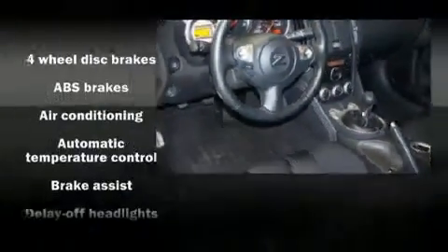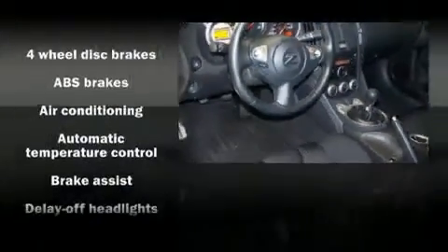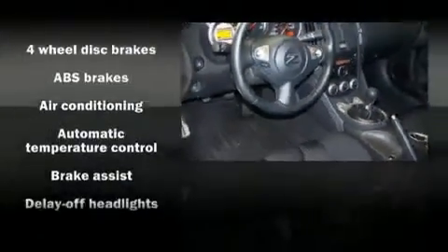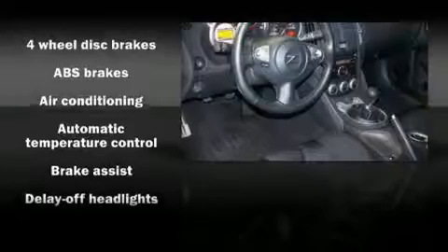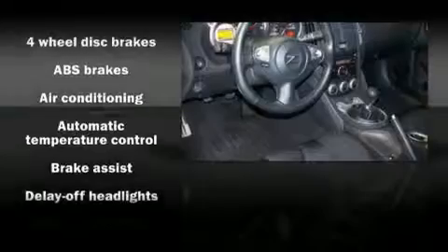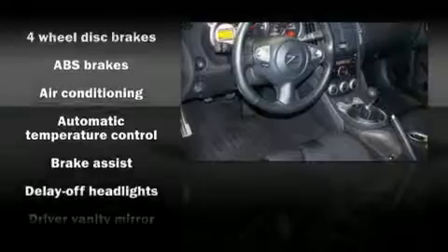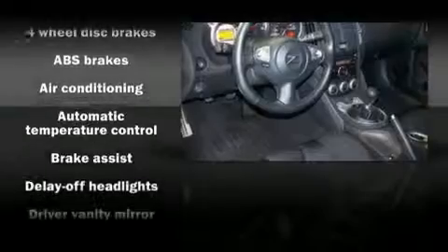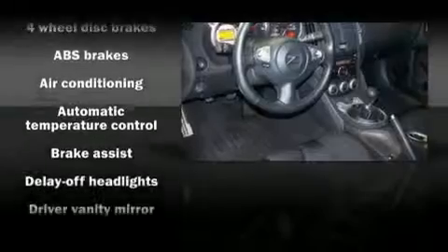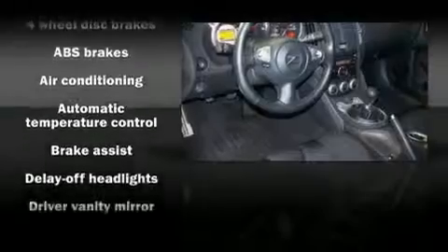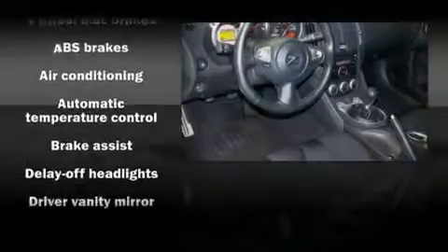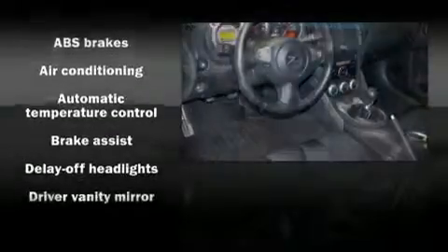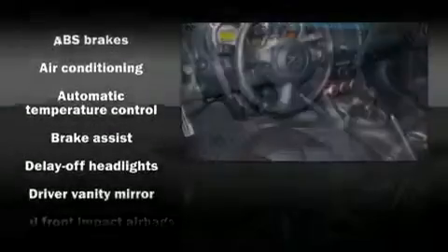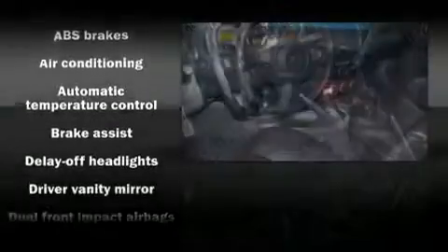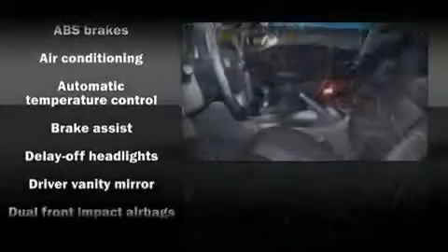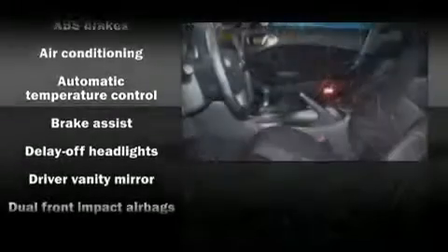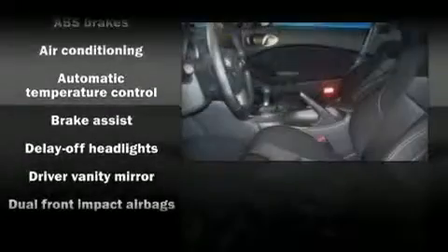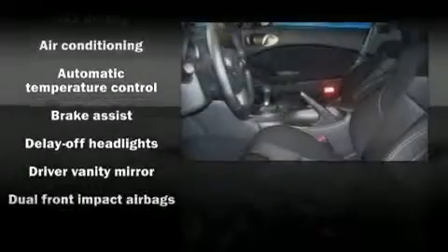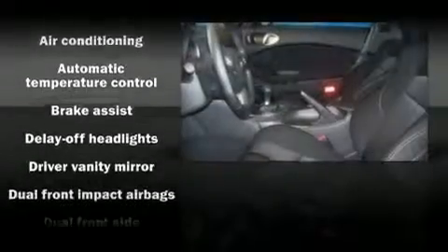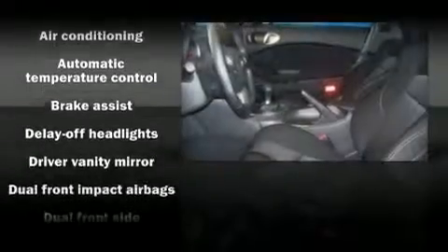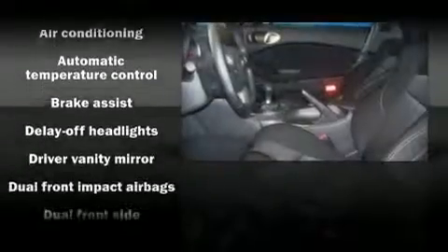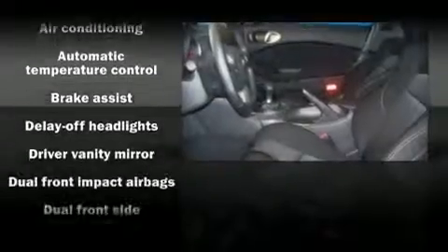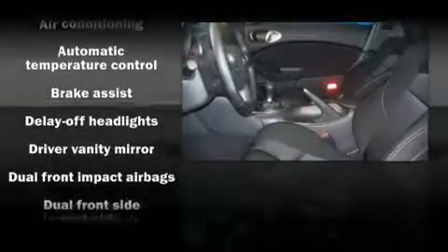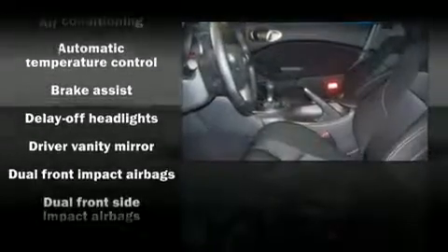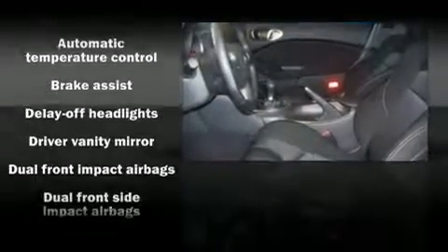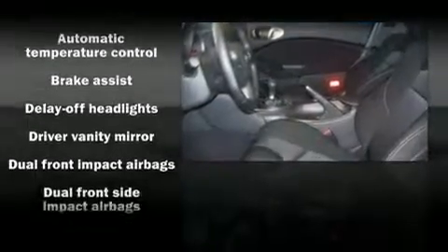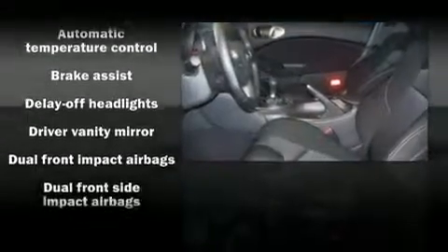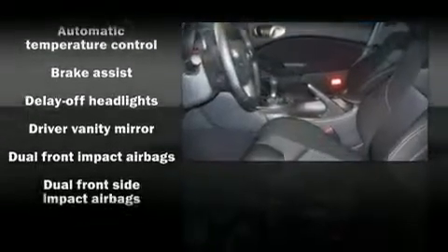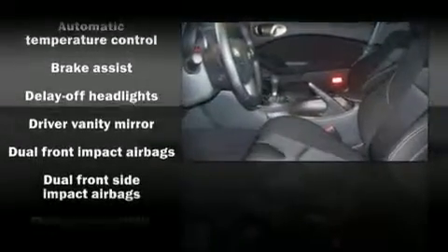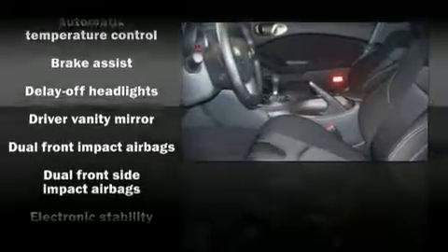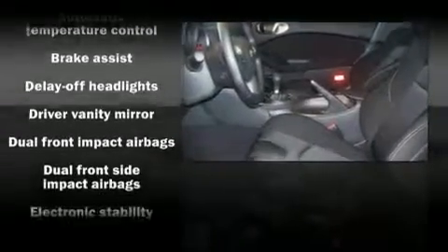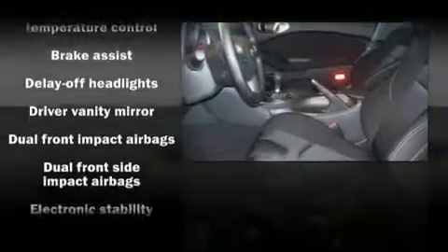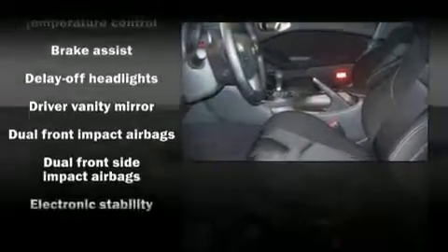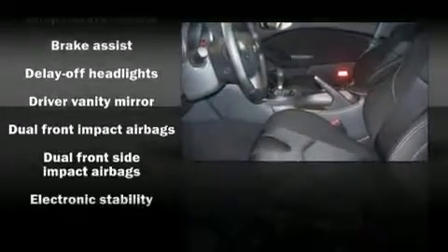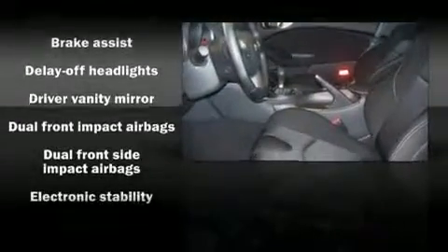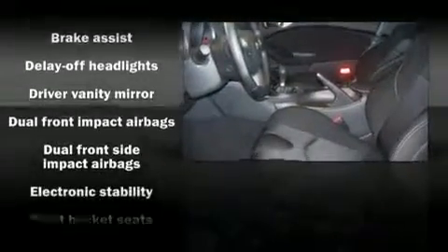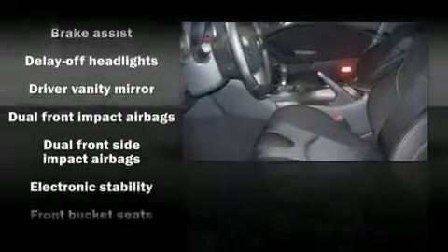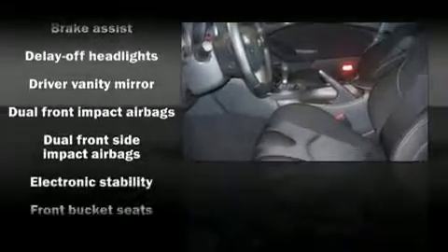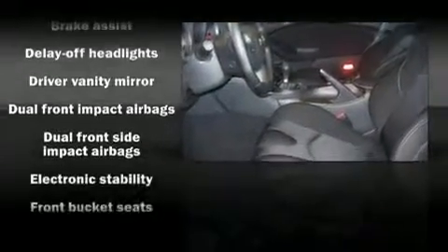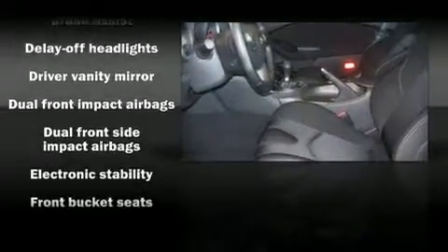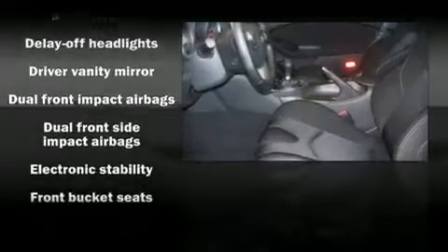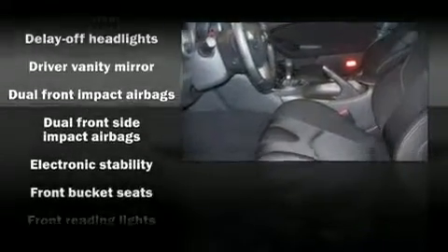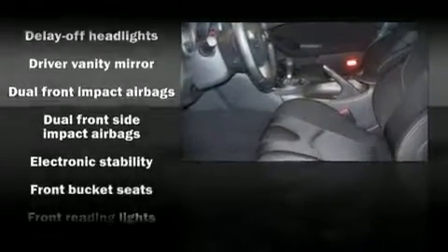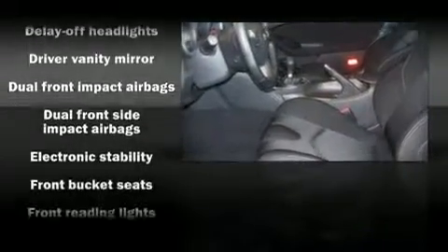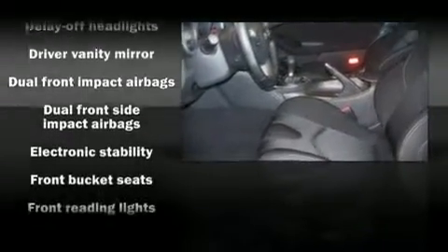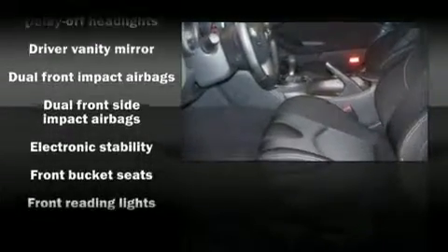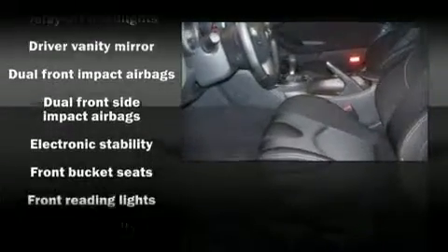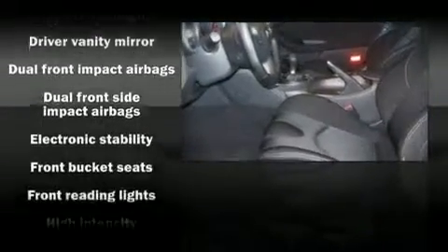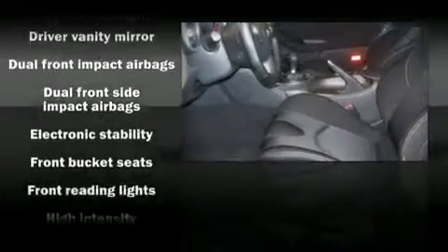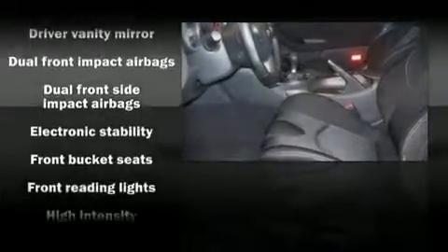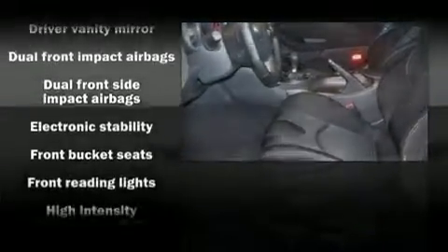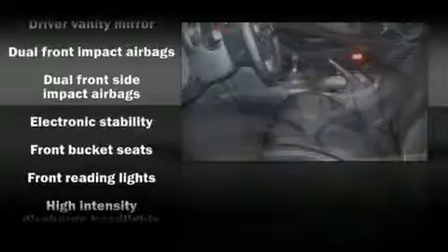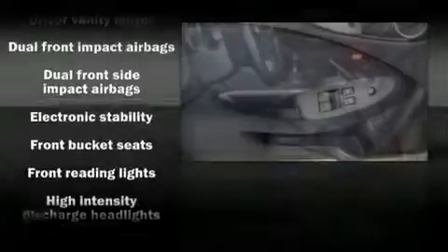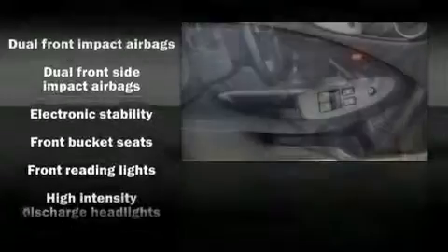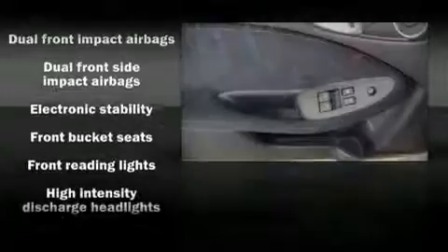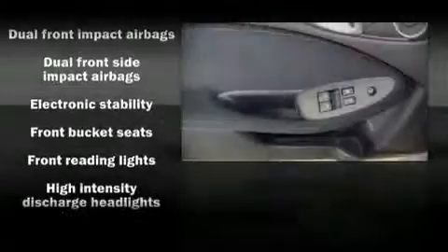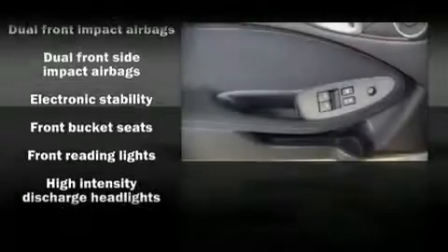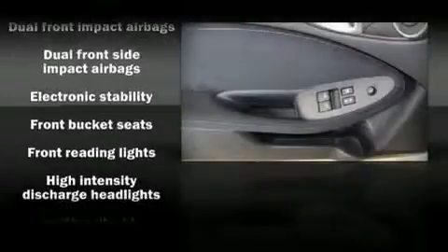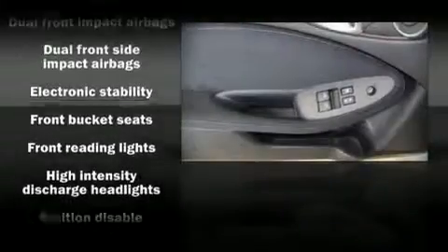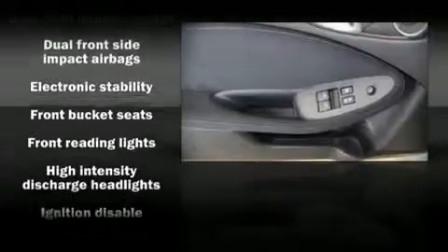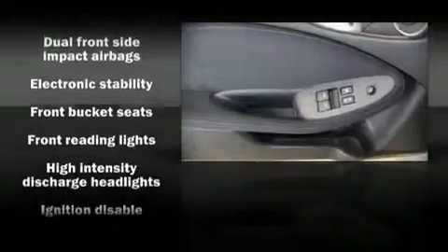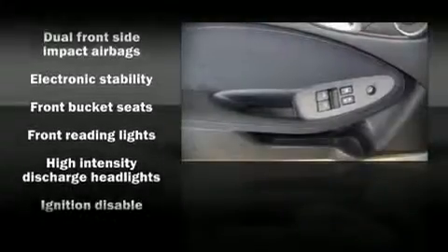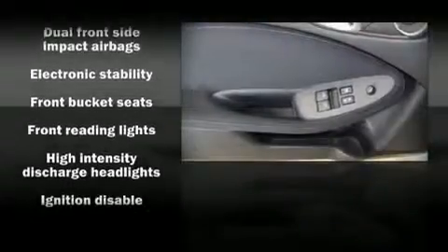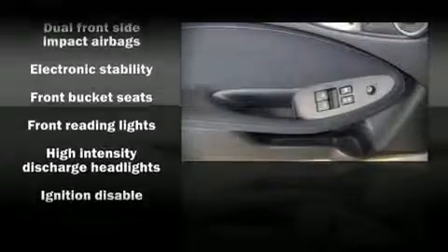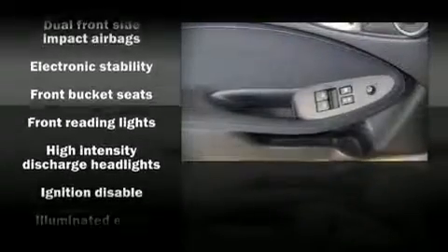Audio features include a CD player, steering wheel-mounted audio controls, and four well-positioned speakers.